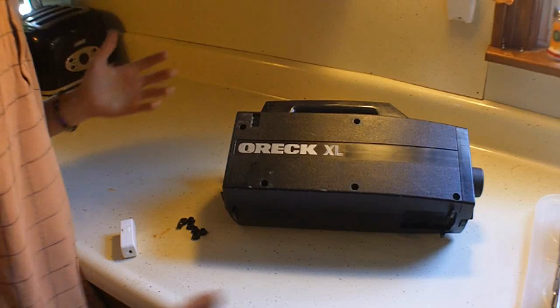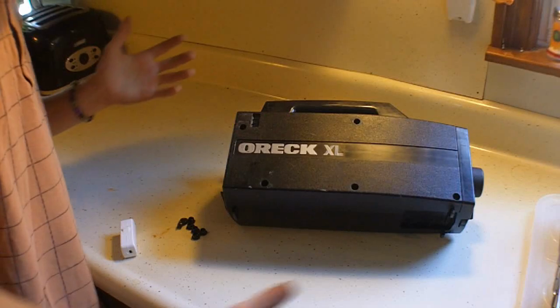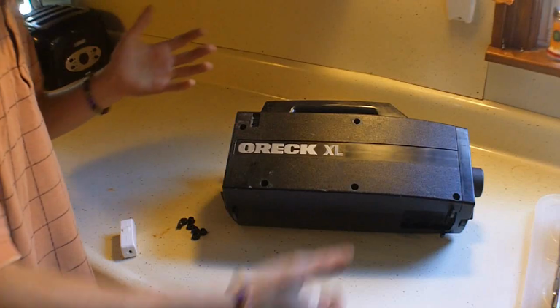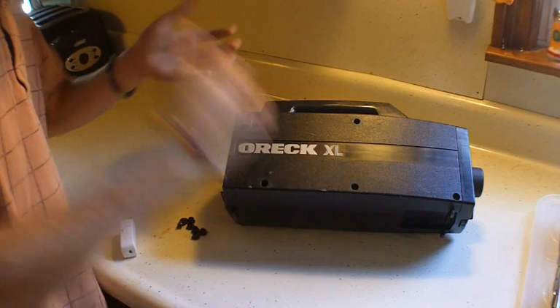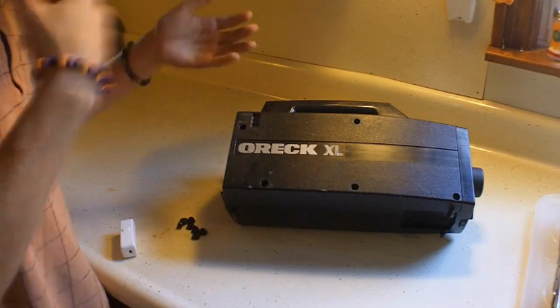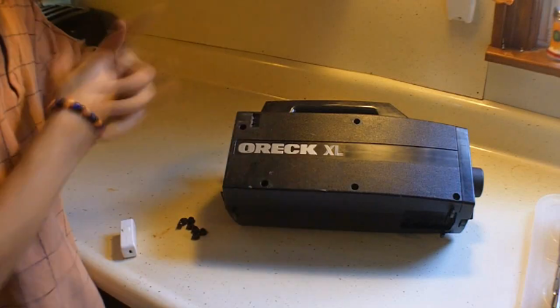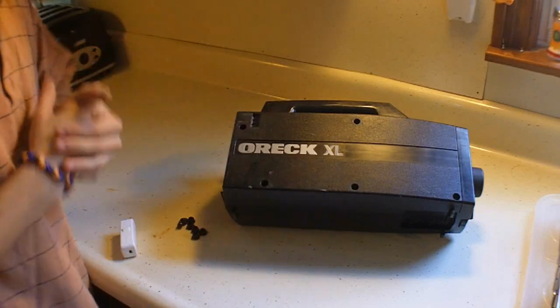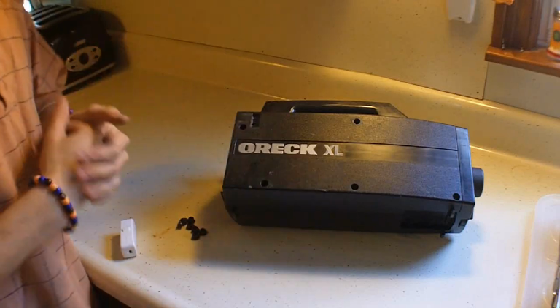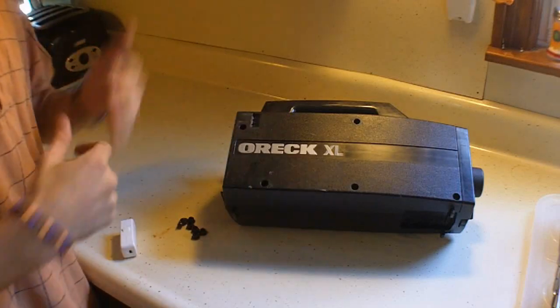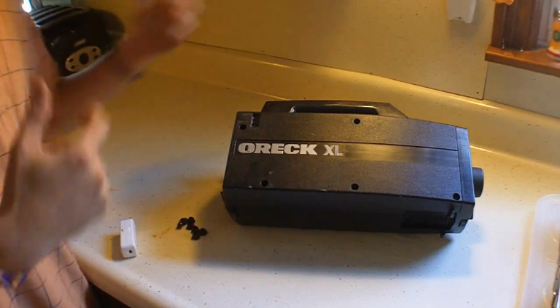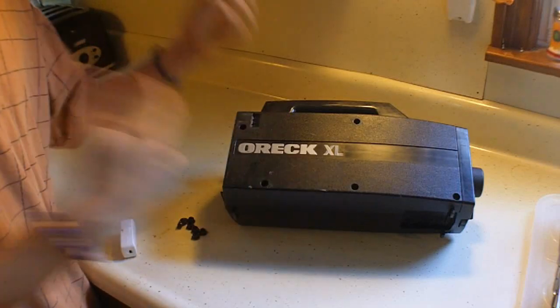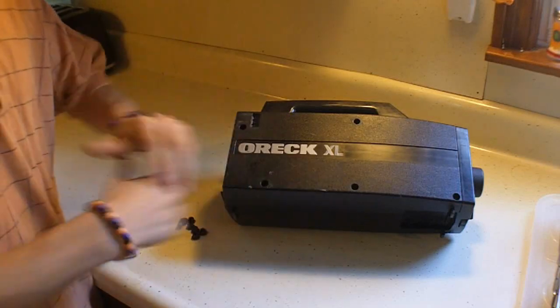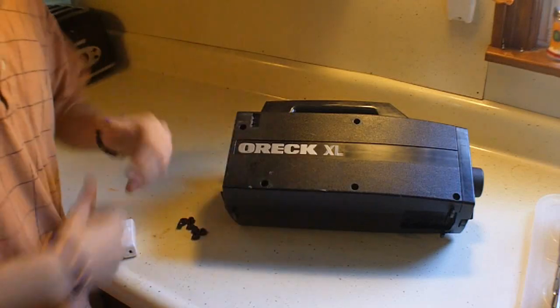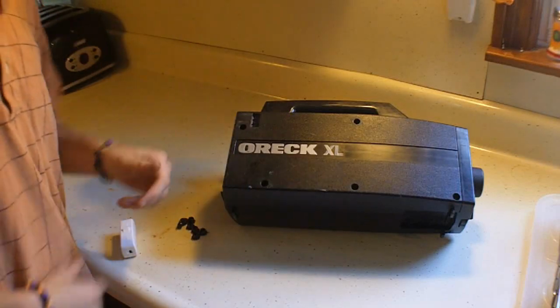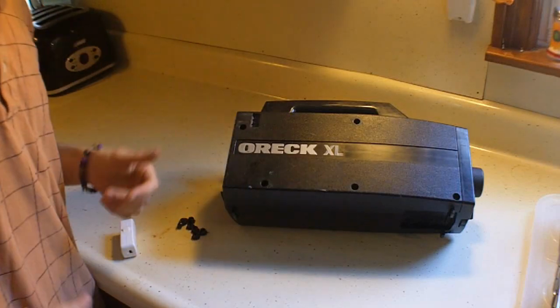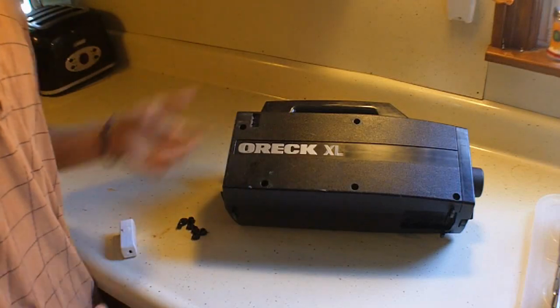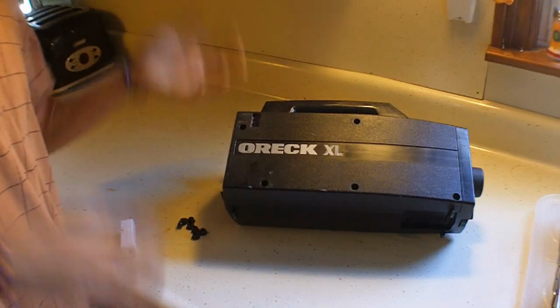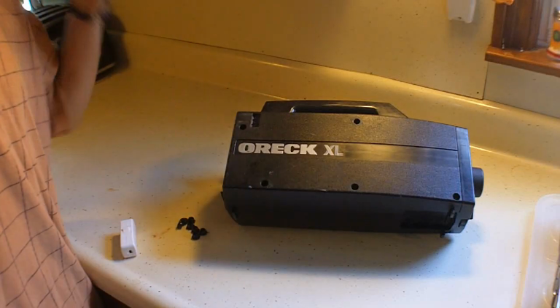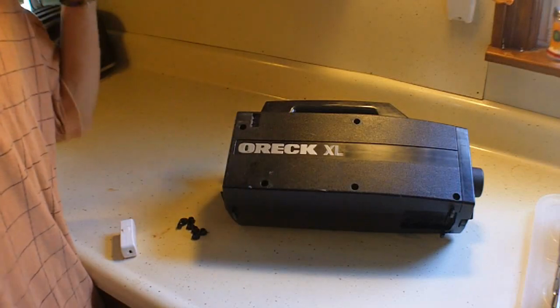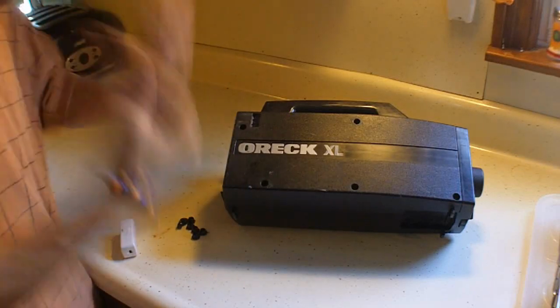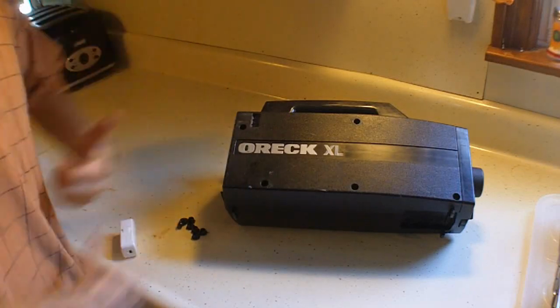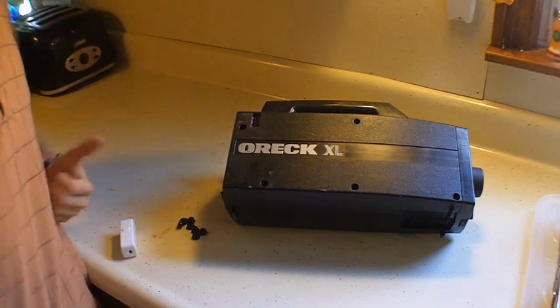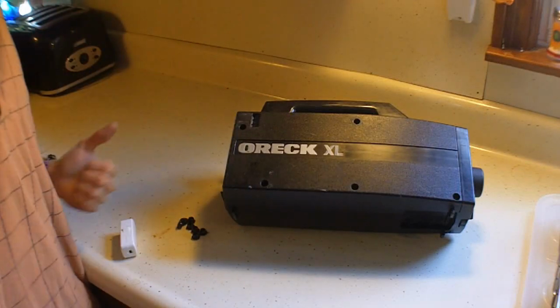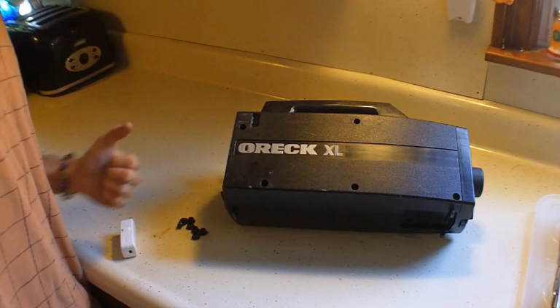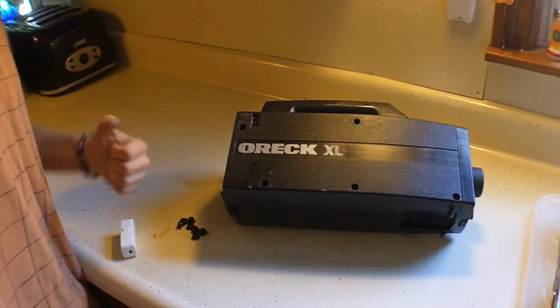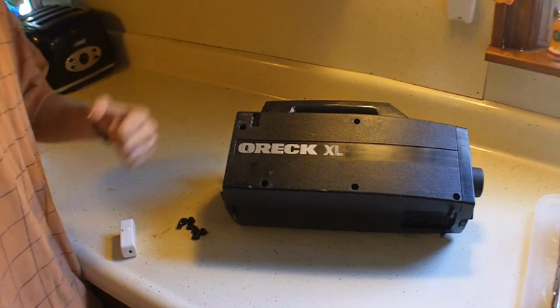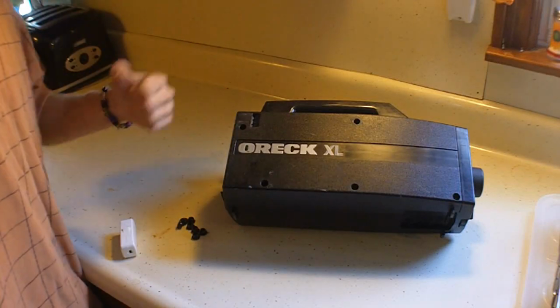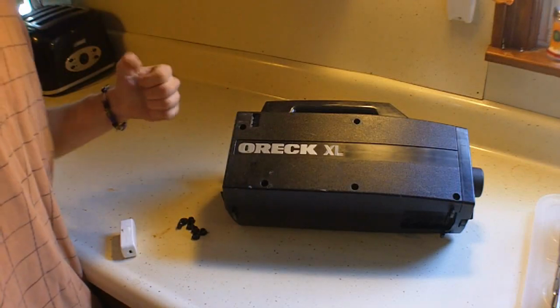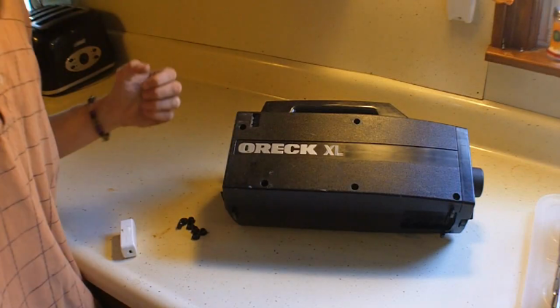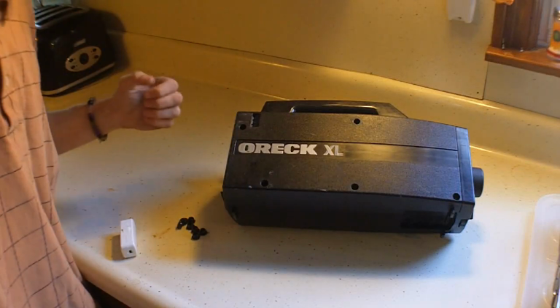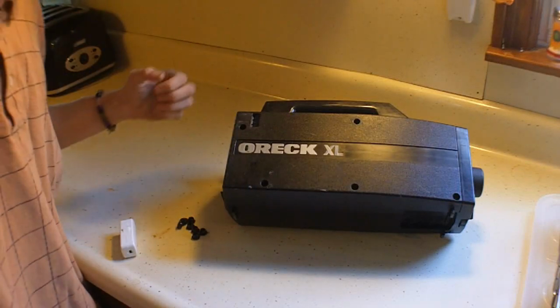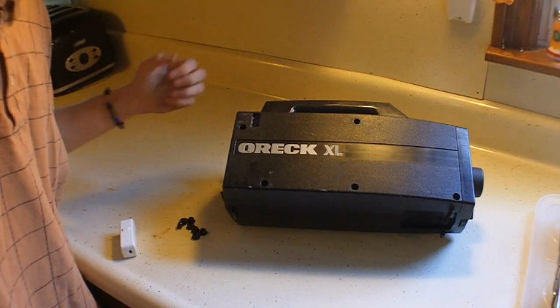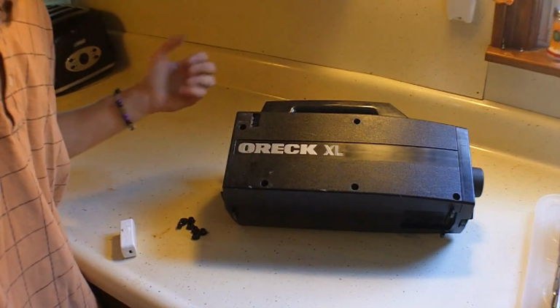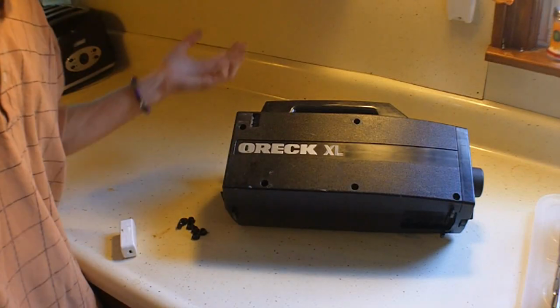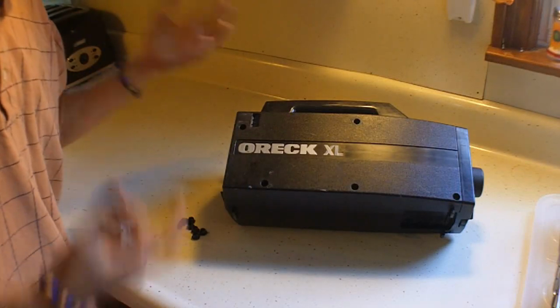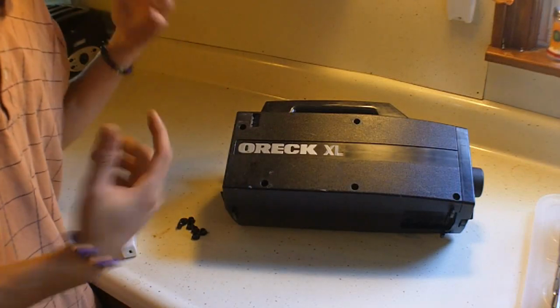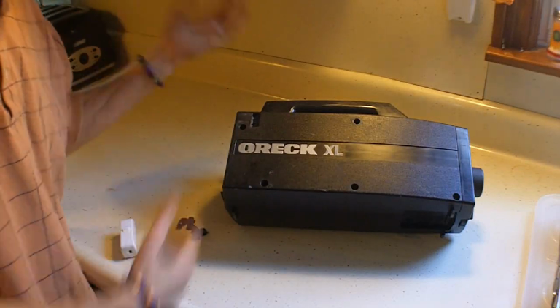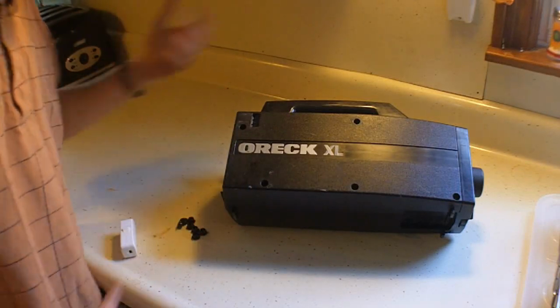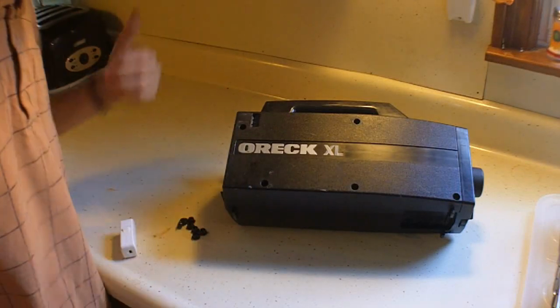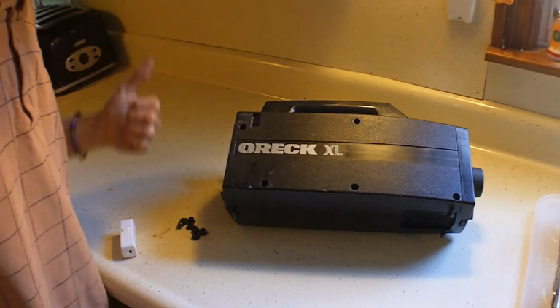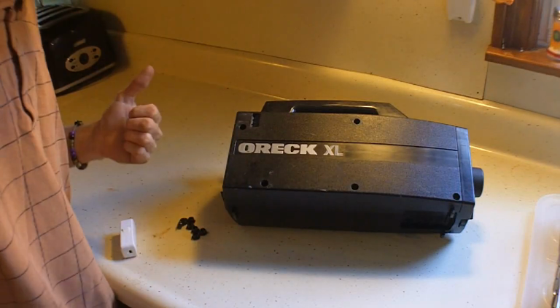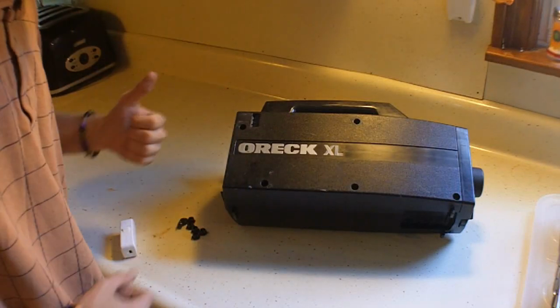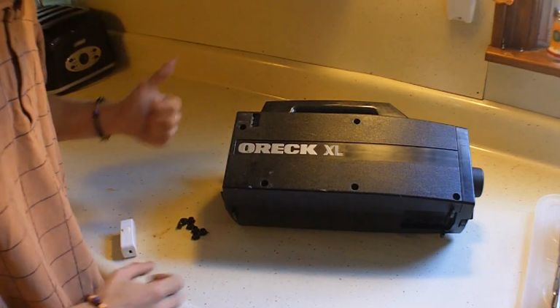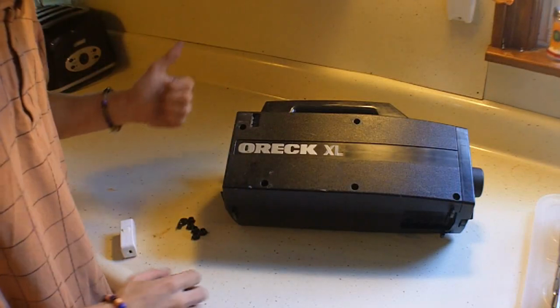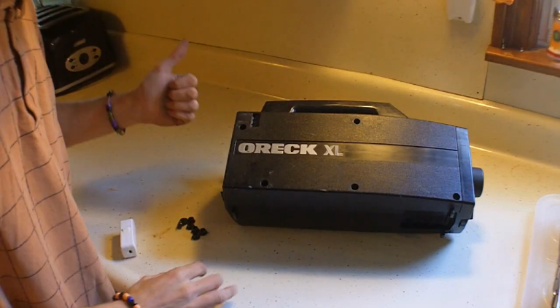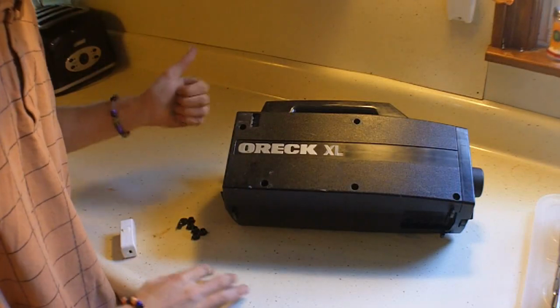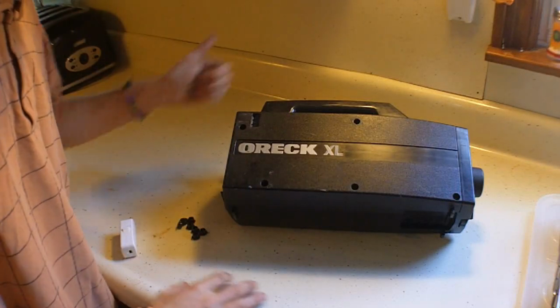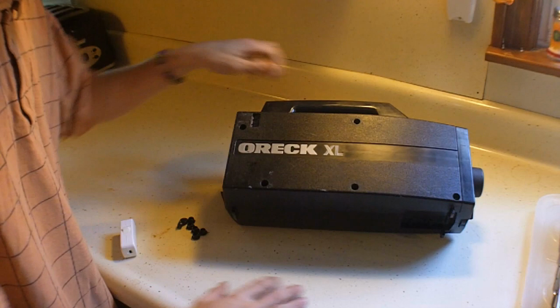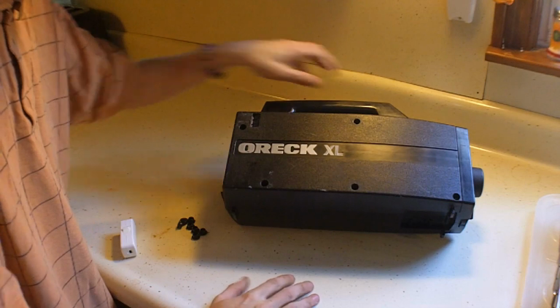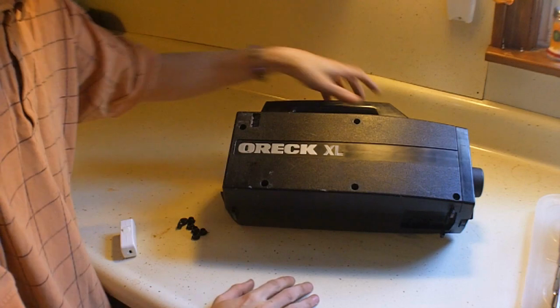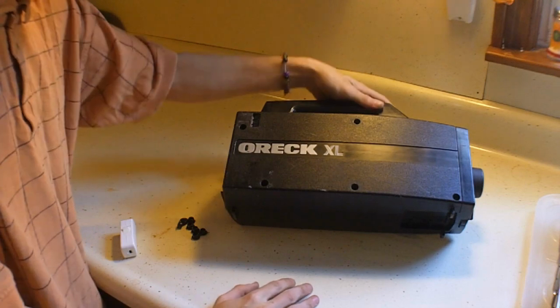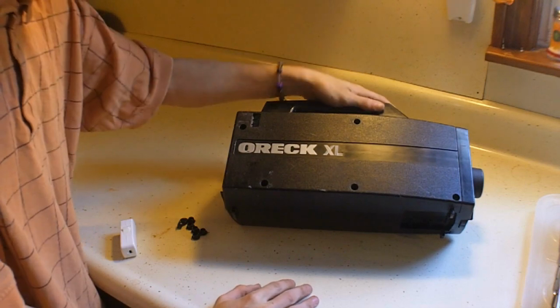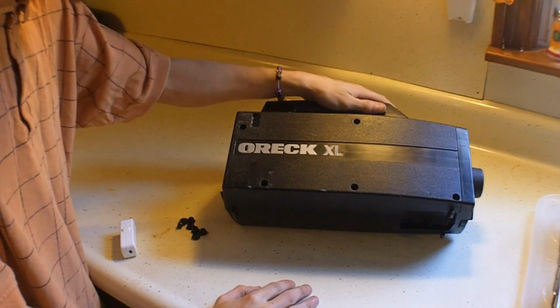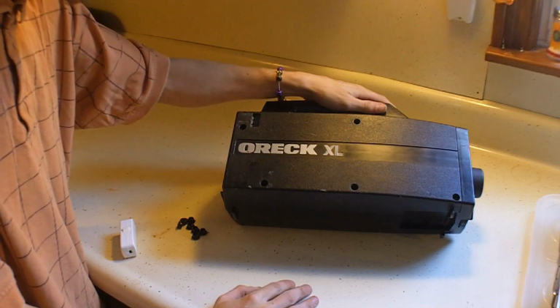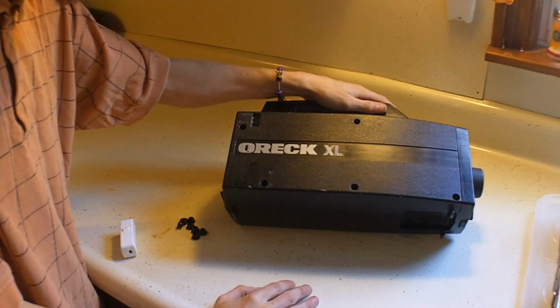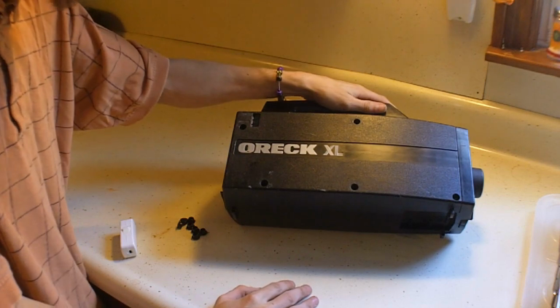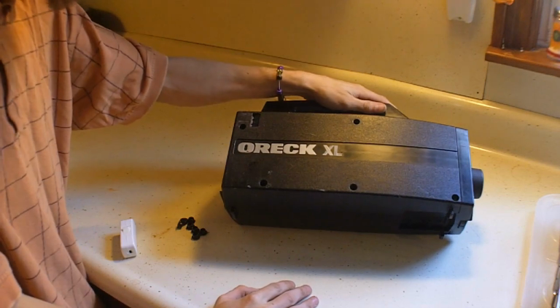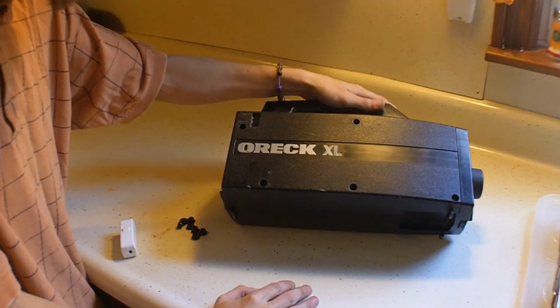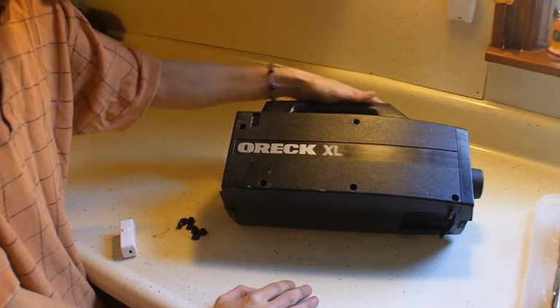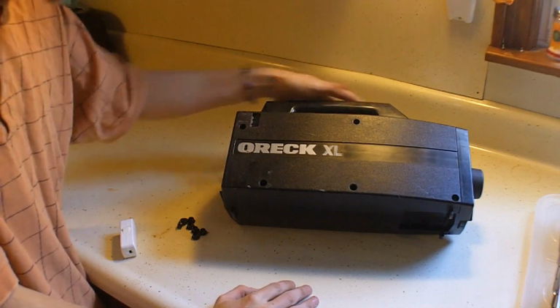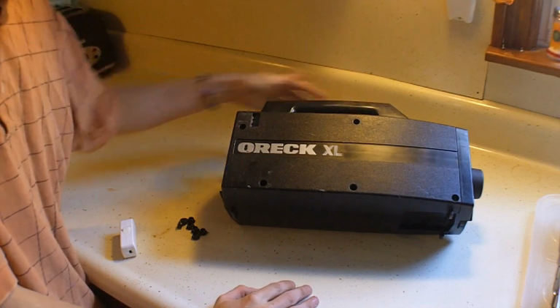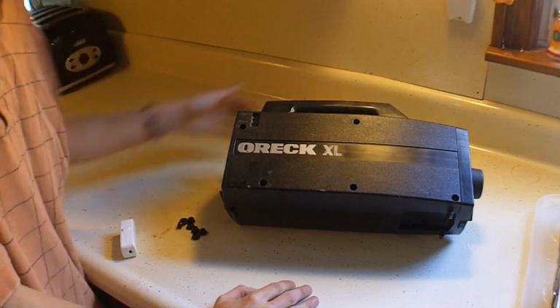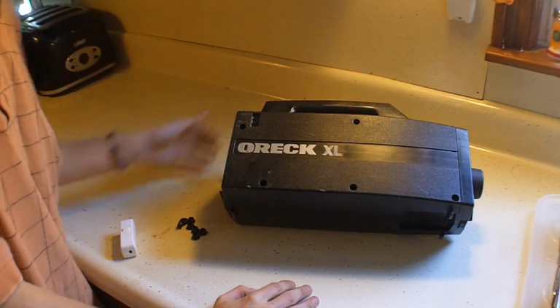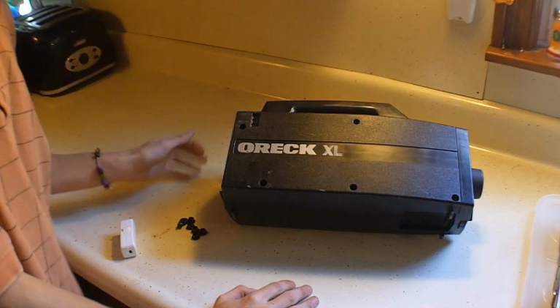Hey YouTubers, coming at you here. Gotta fix some more appliances. I hate it when stuff starts breaking, but whenever it does, I try to fix it myself.